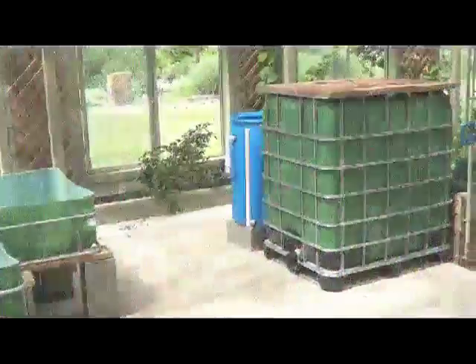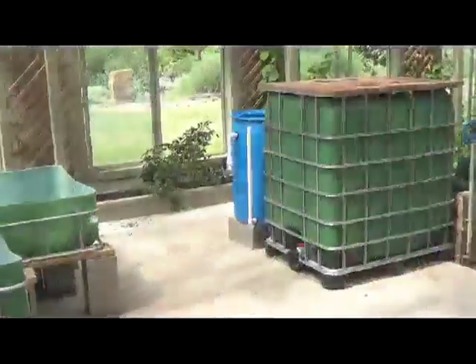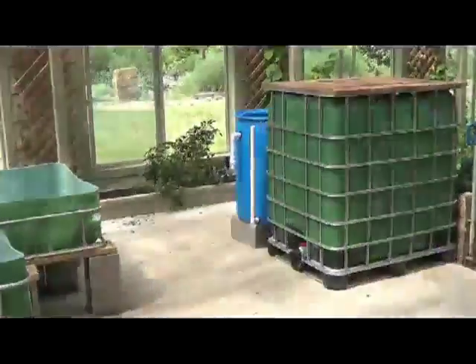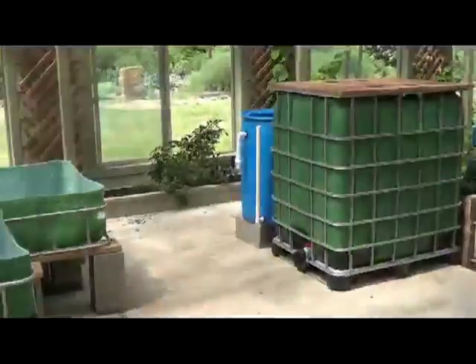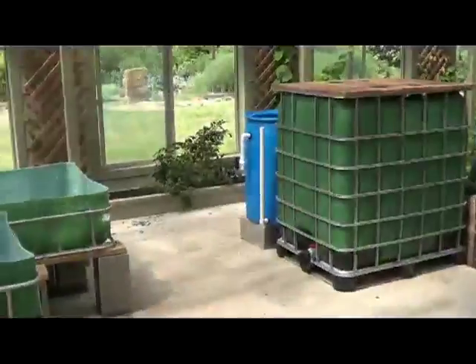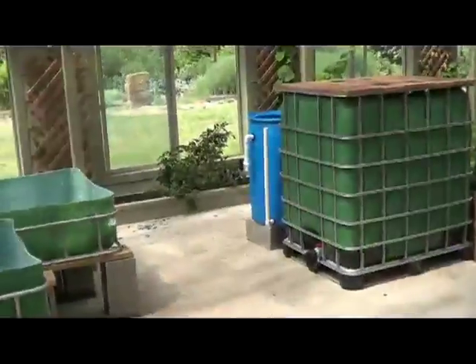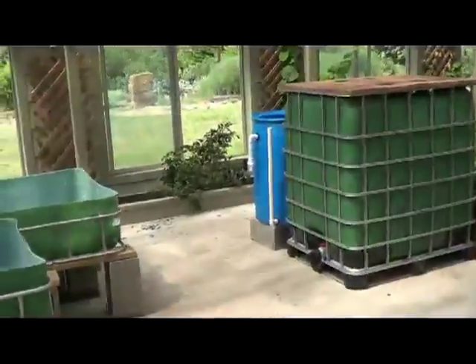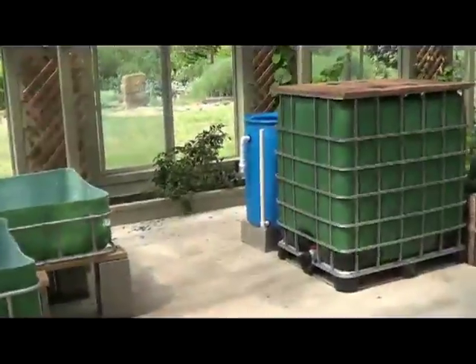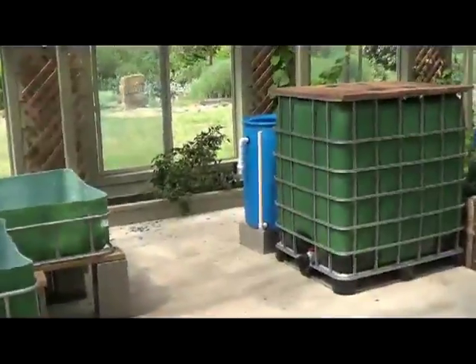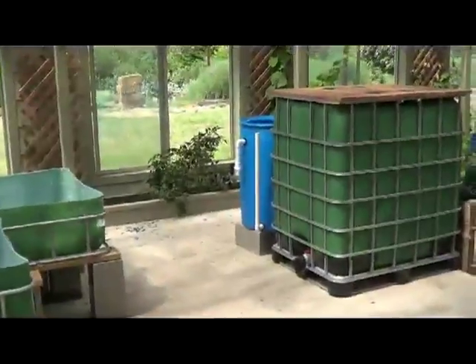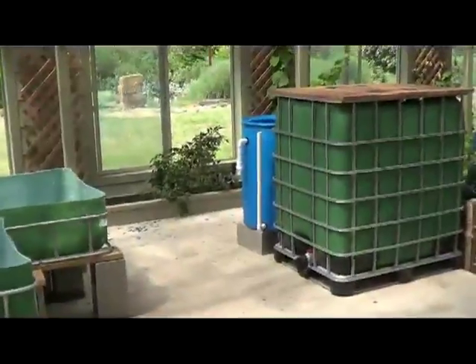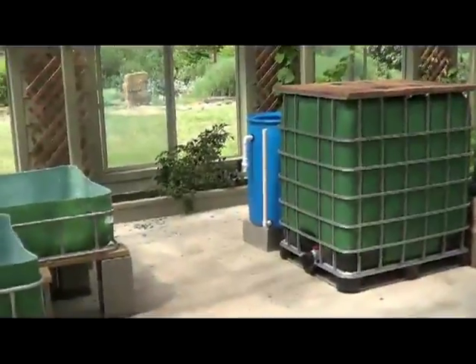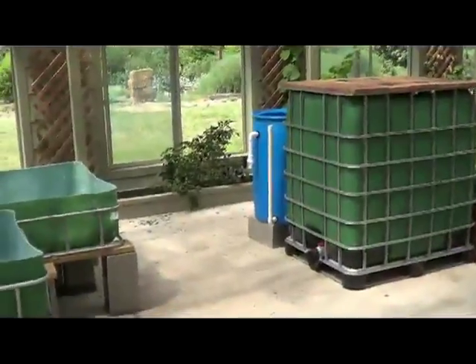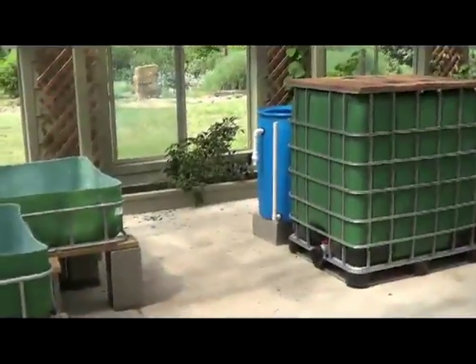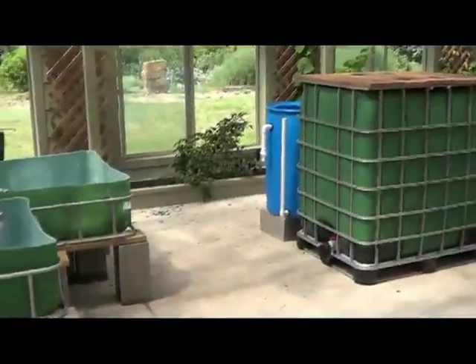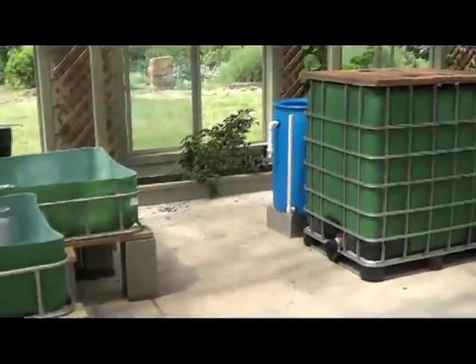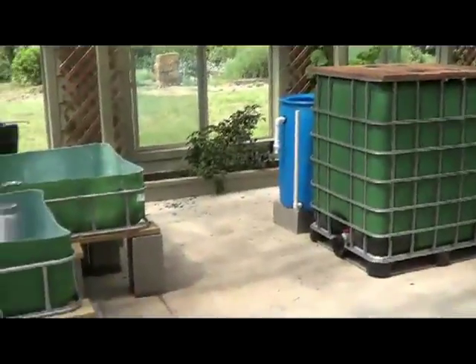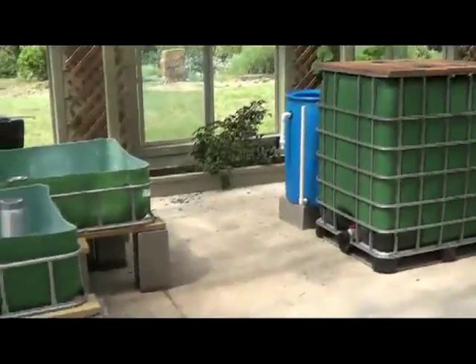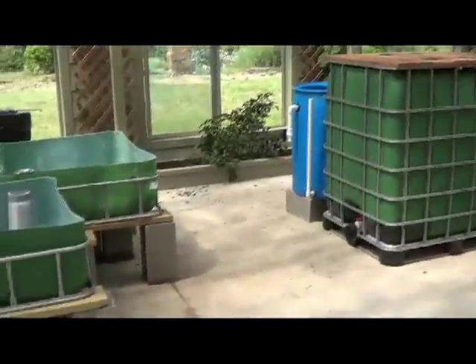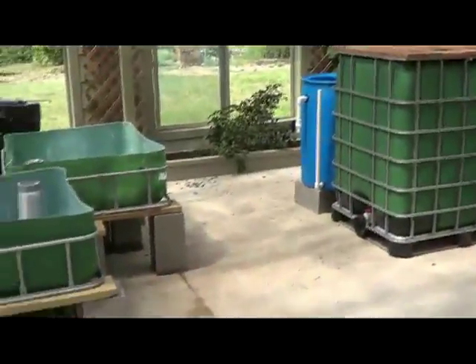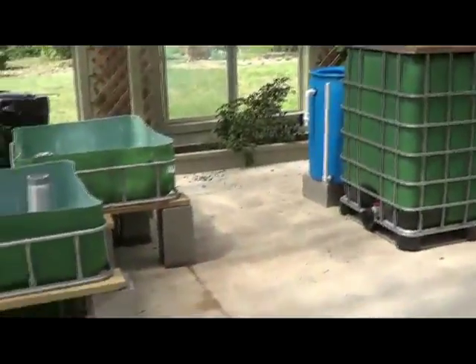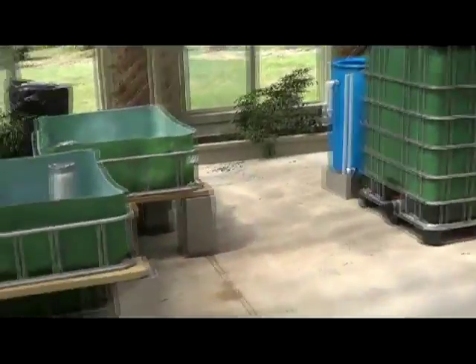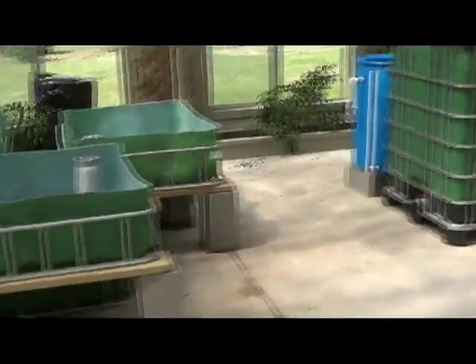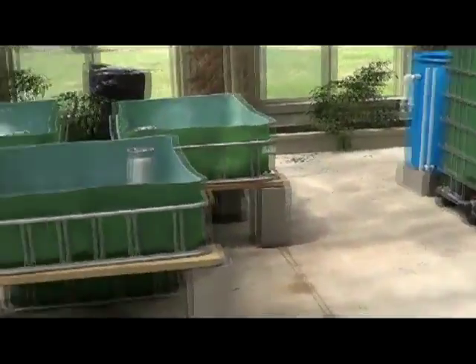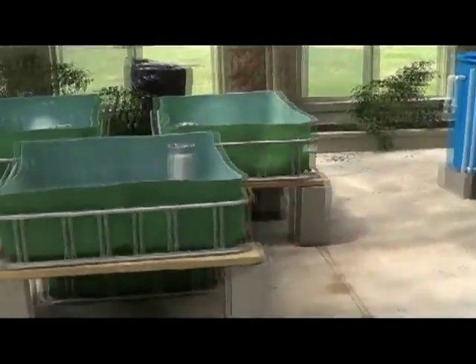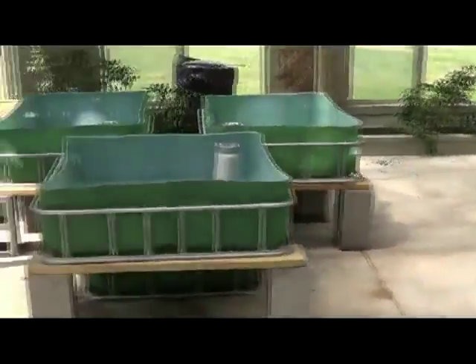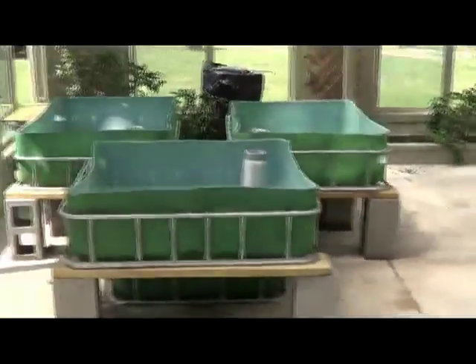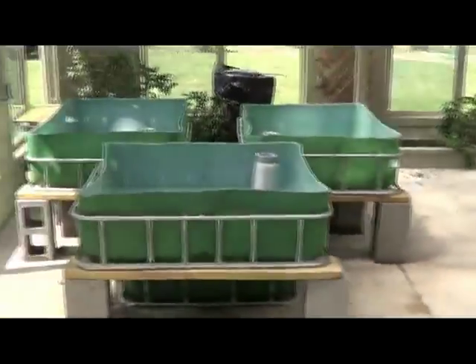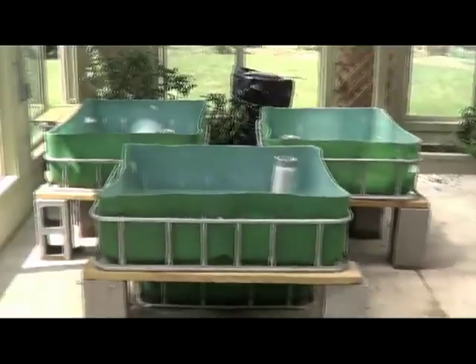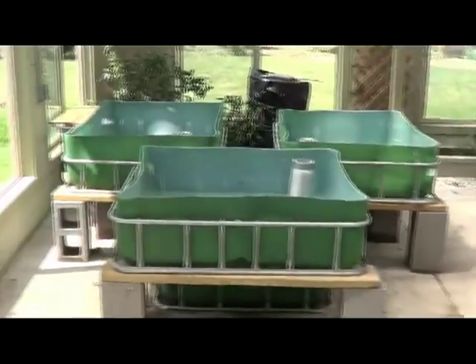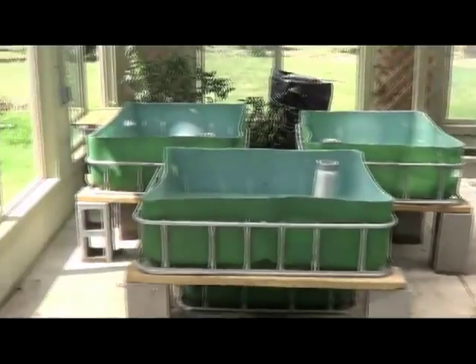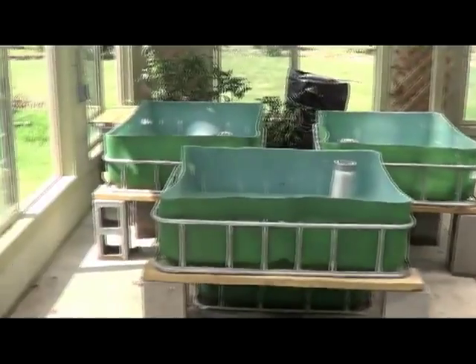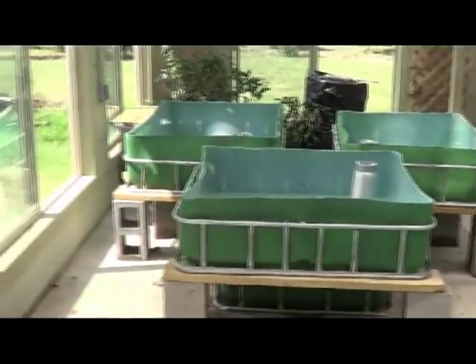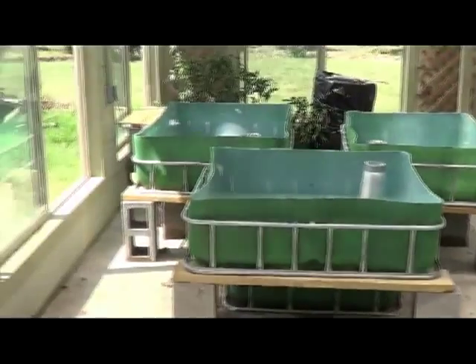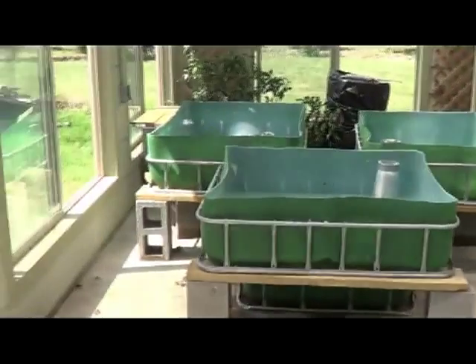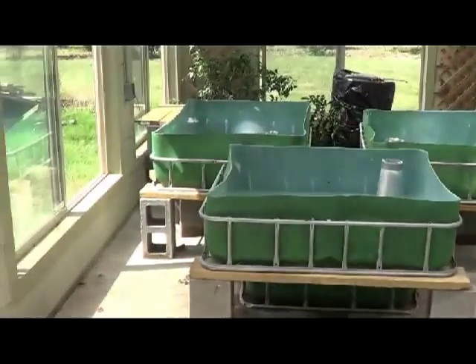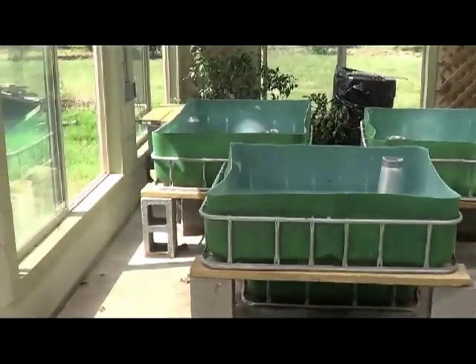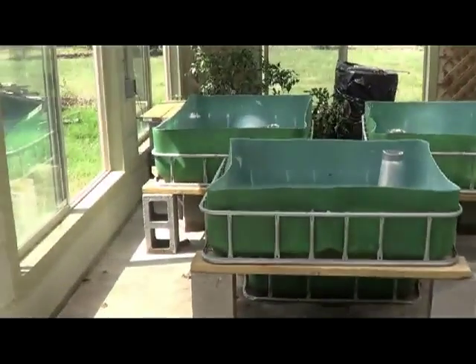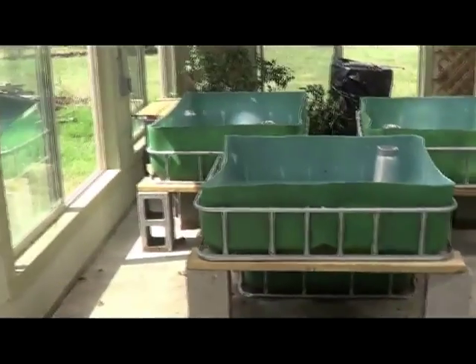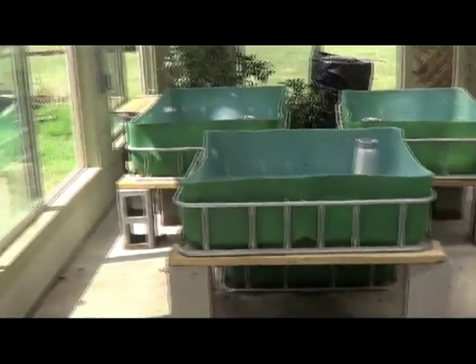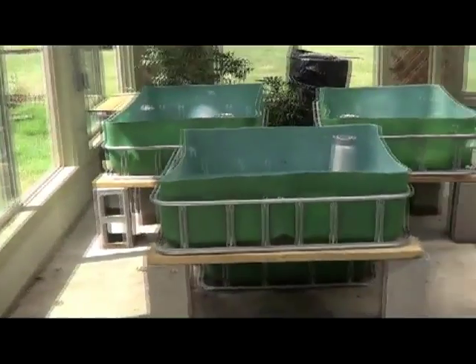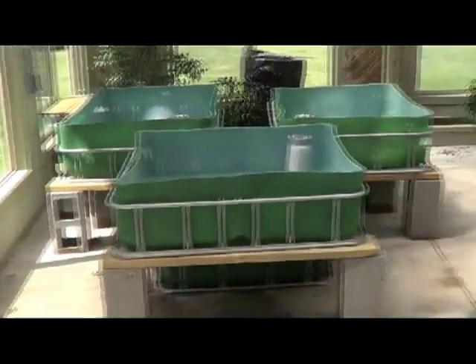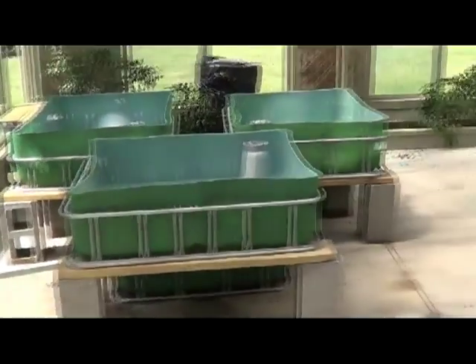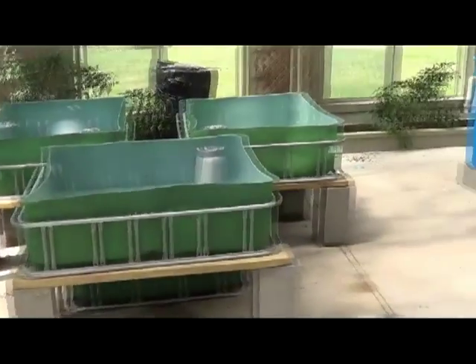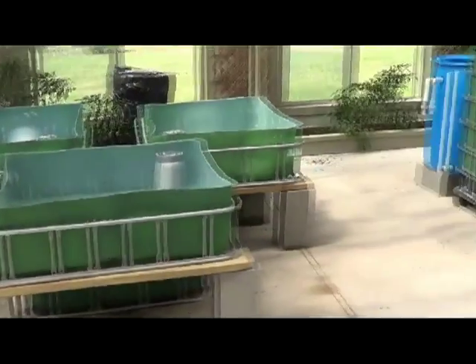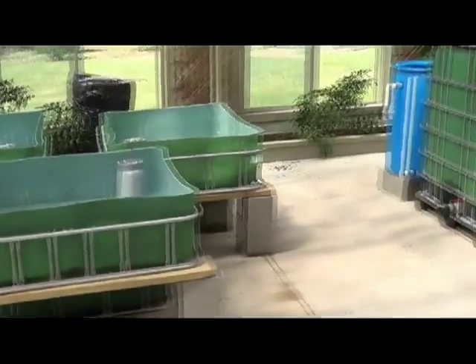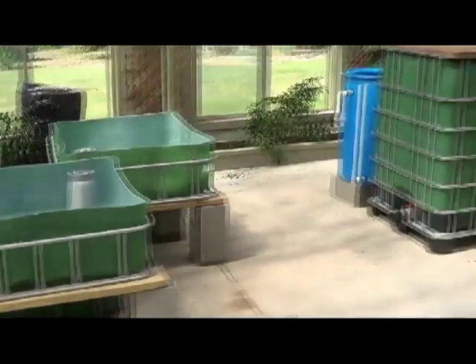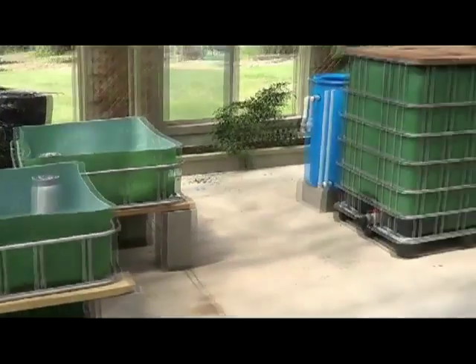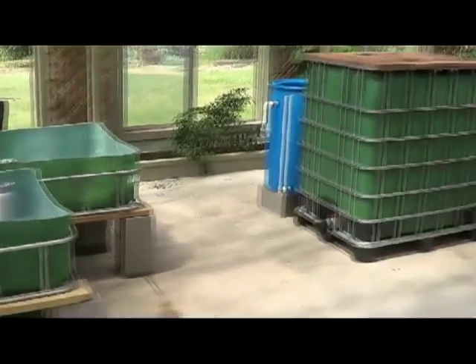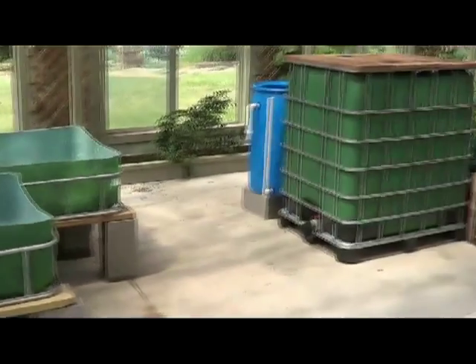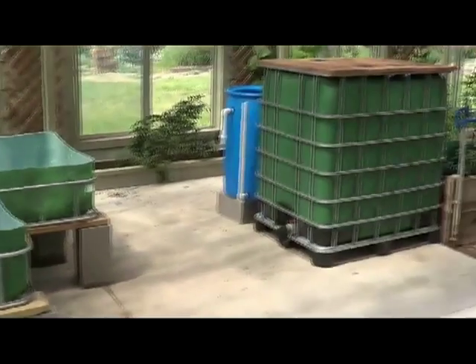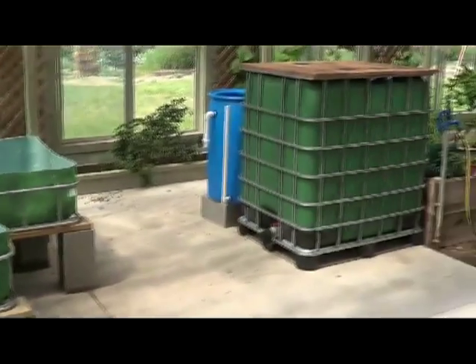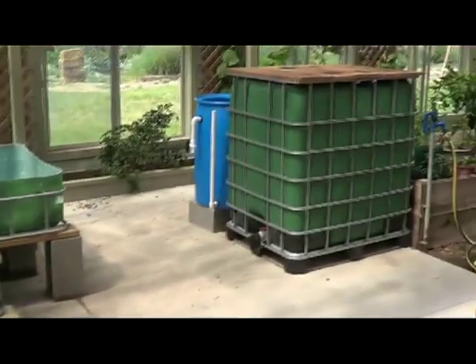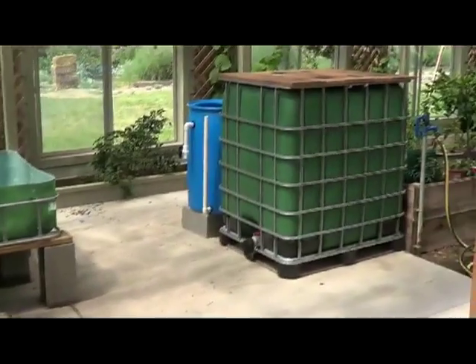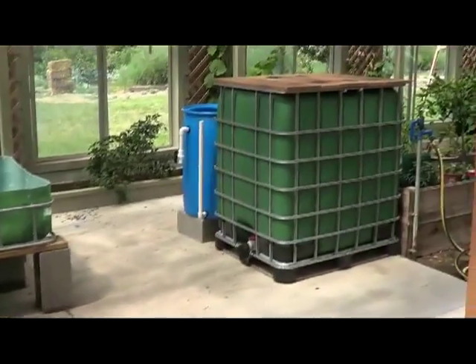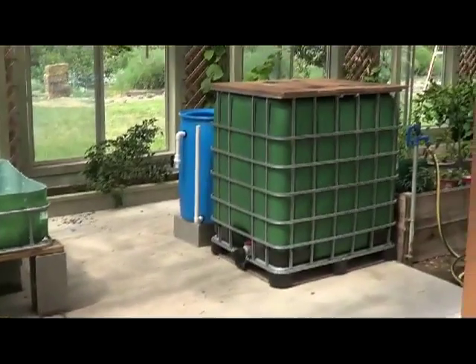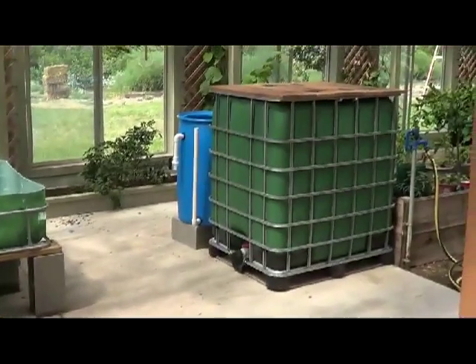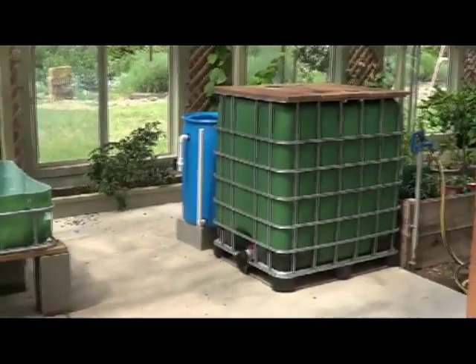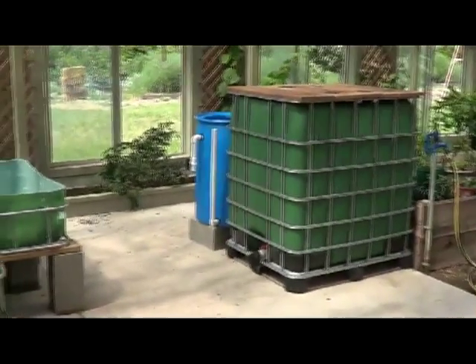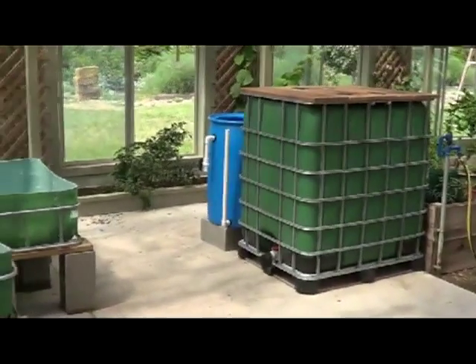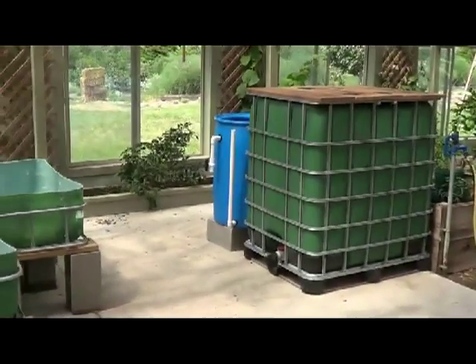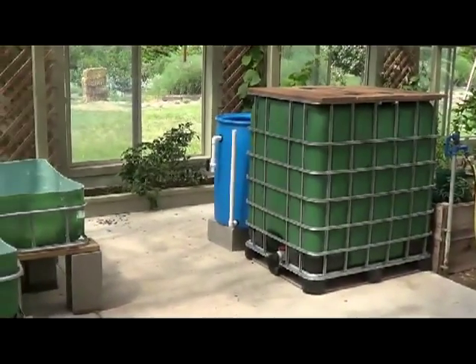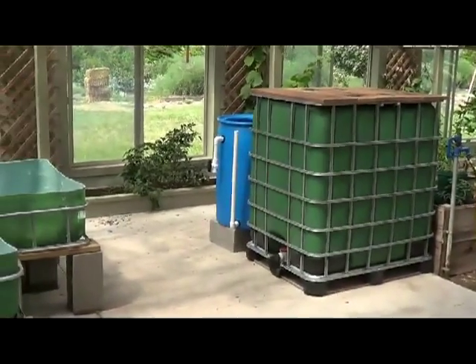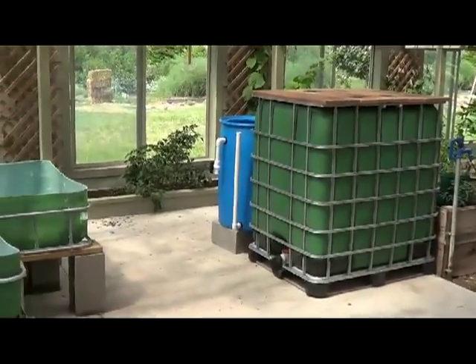Hello, I've got another aquaponics update for you. I'll give you an overview of the system so far.